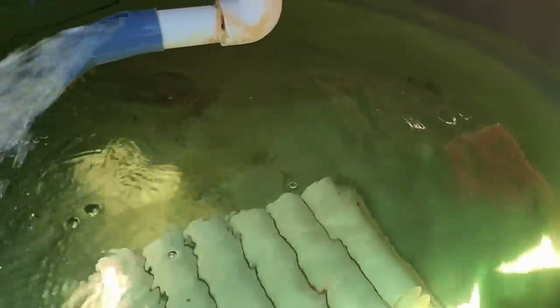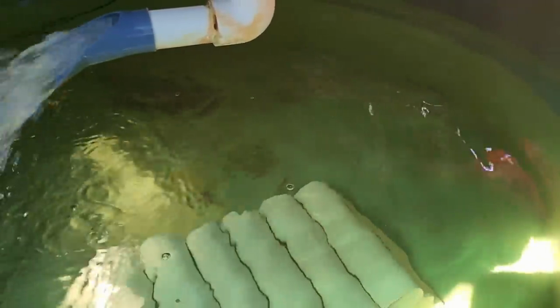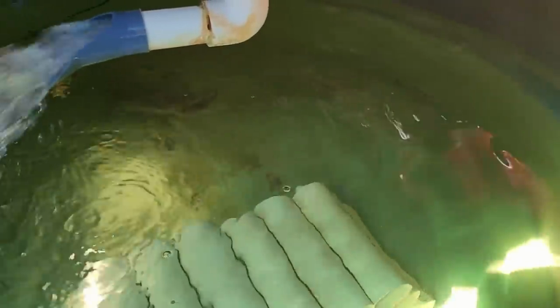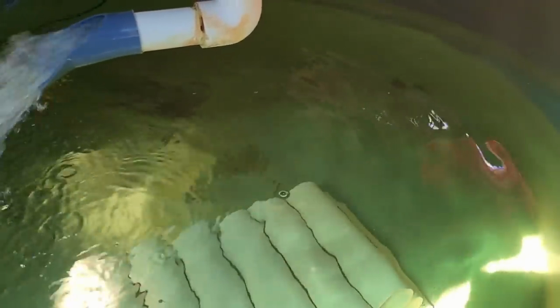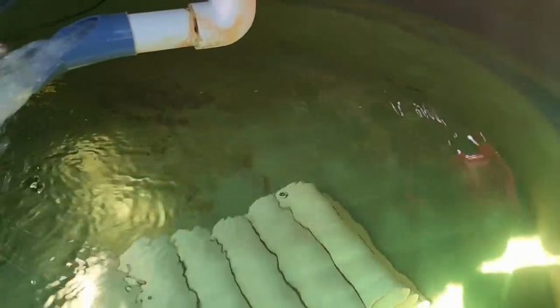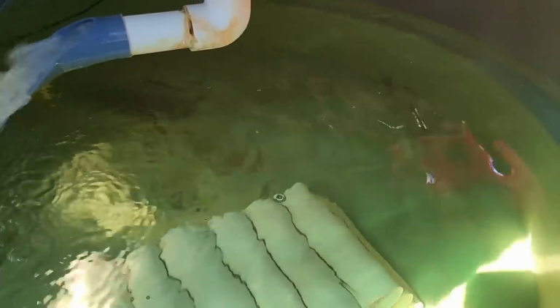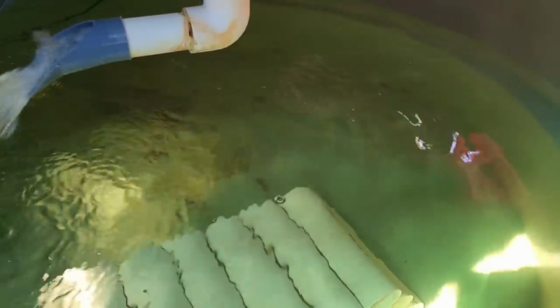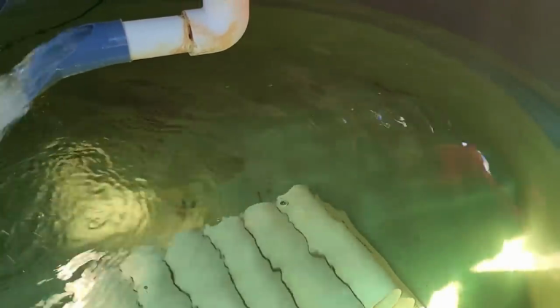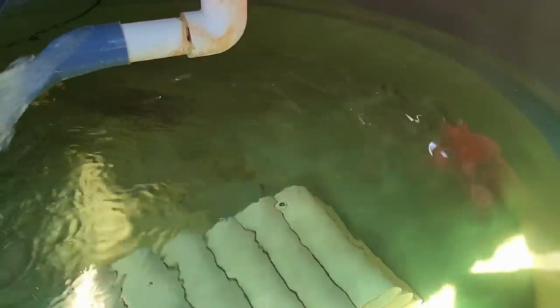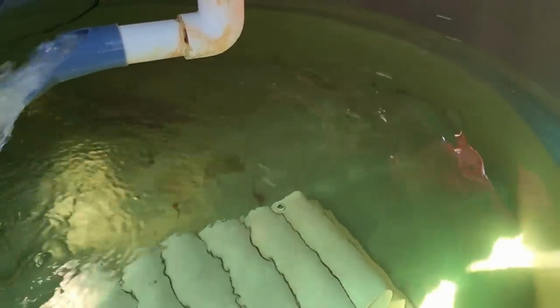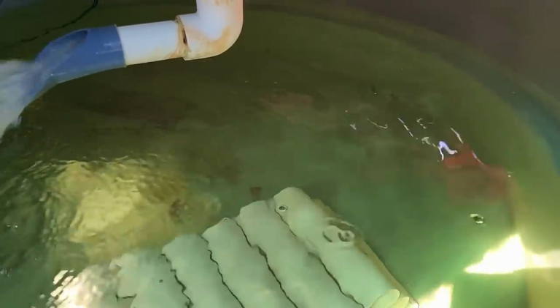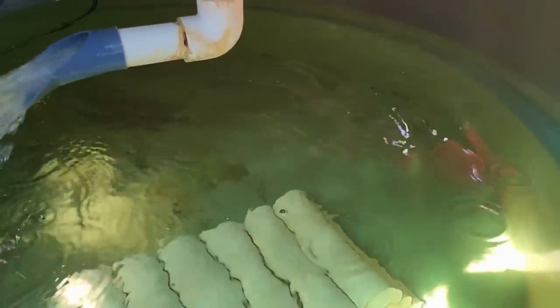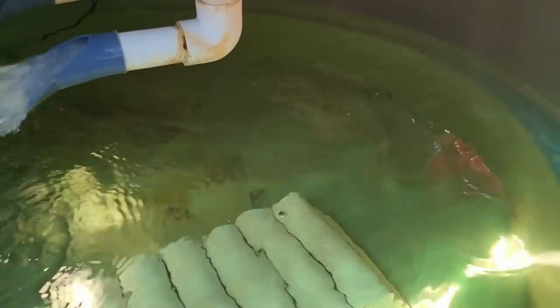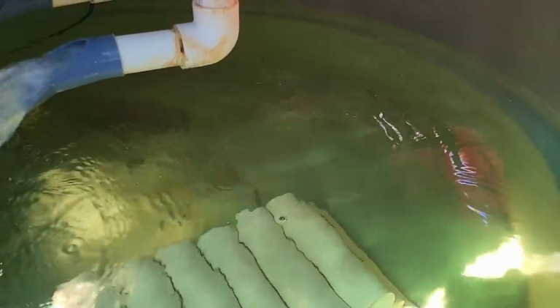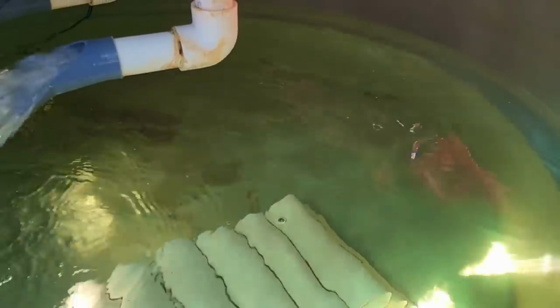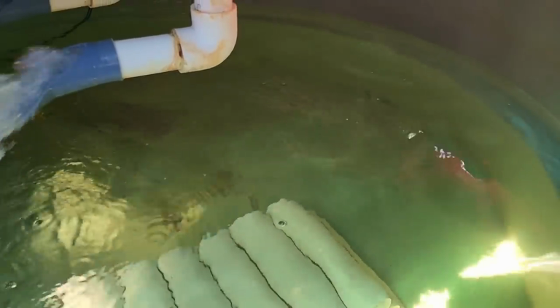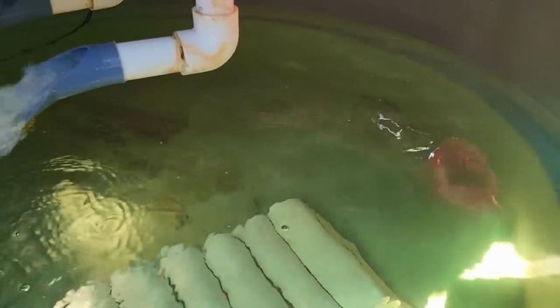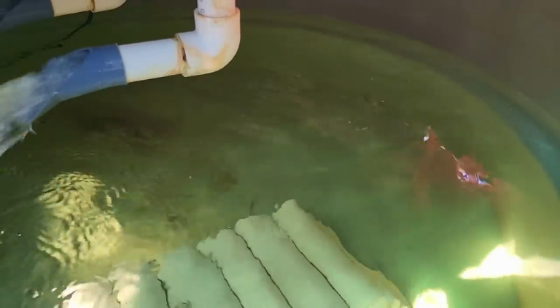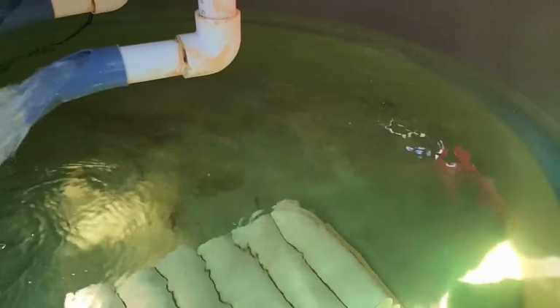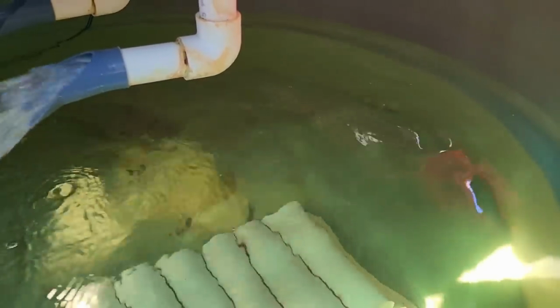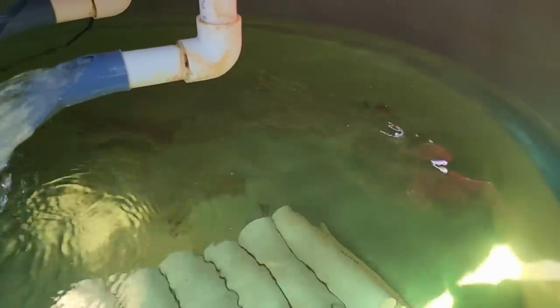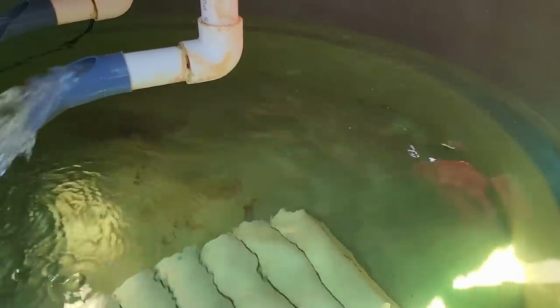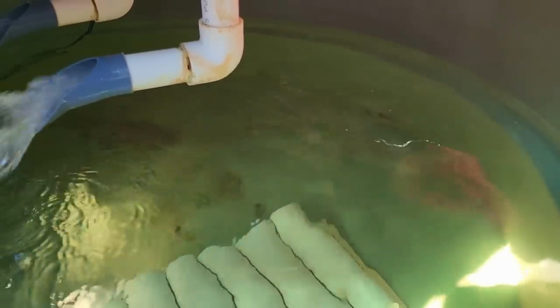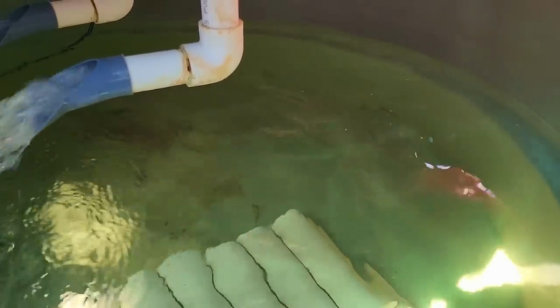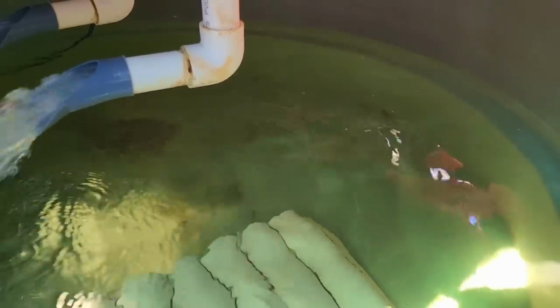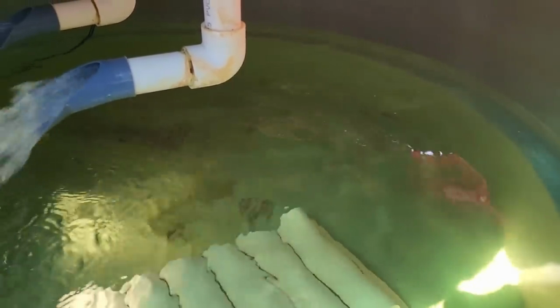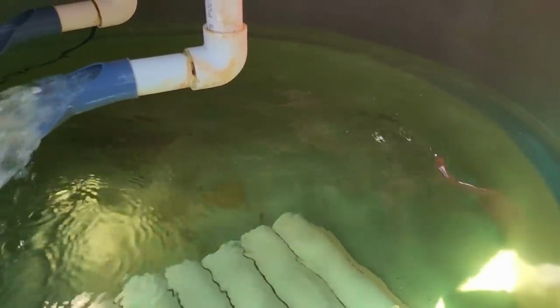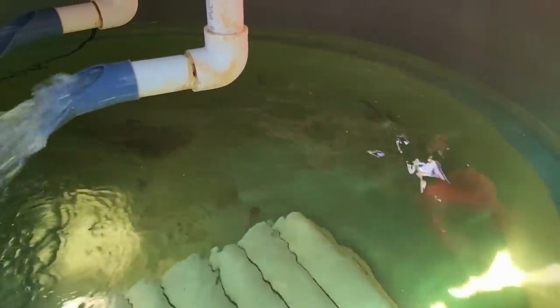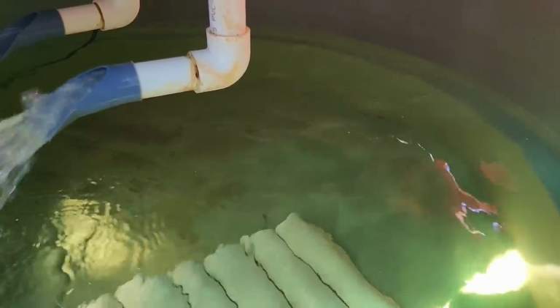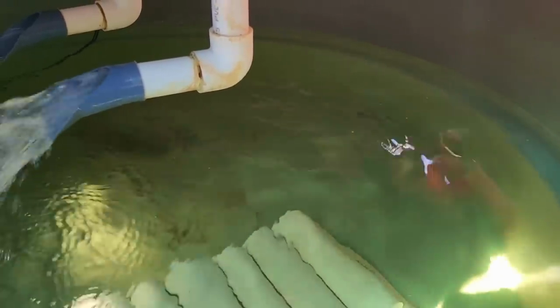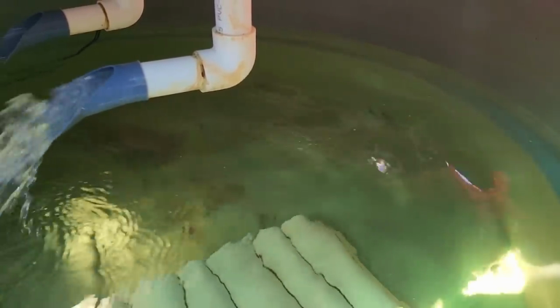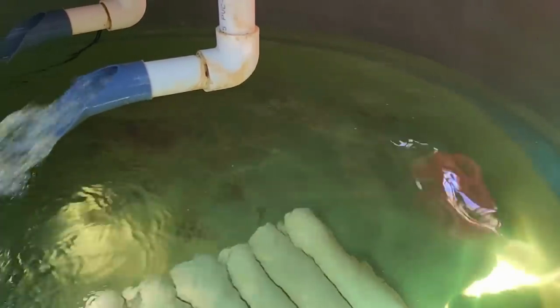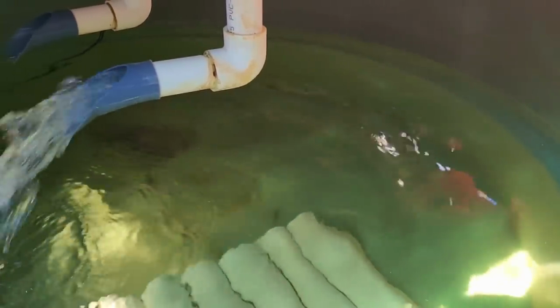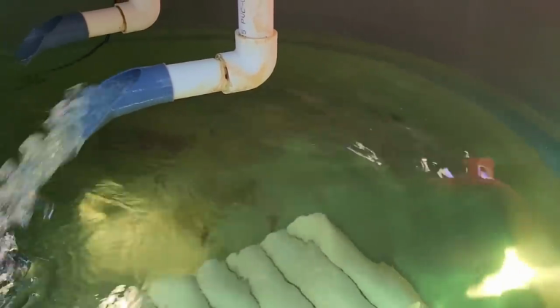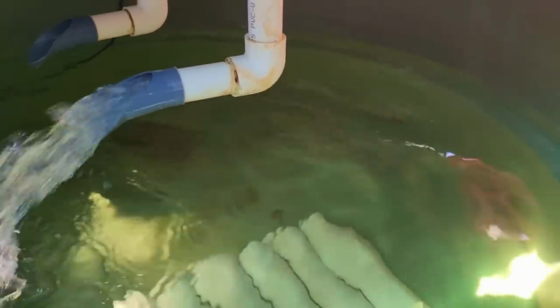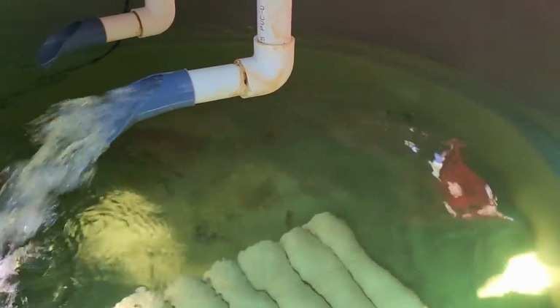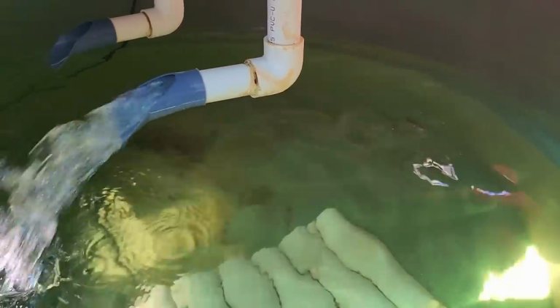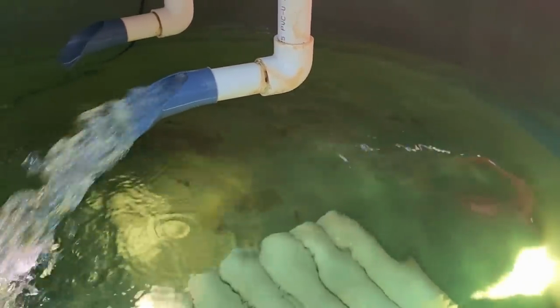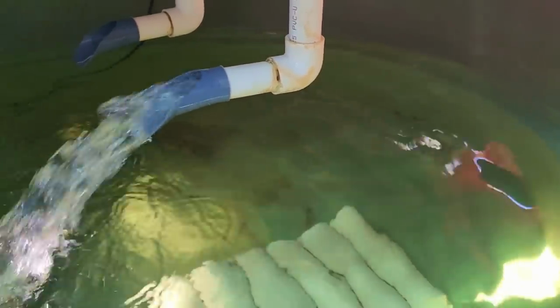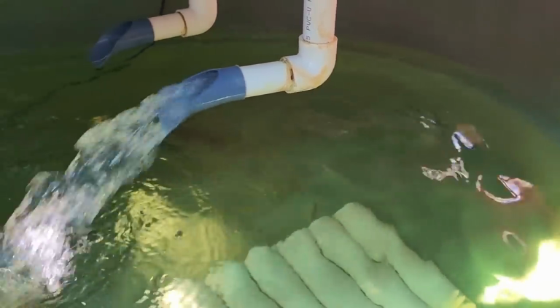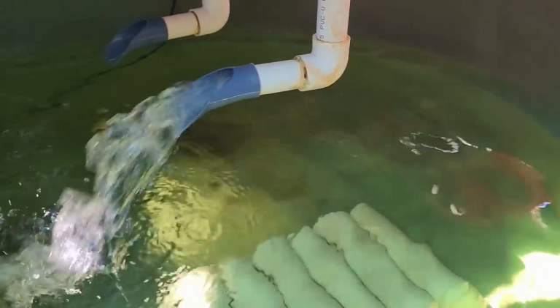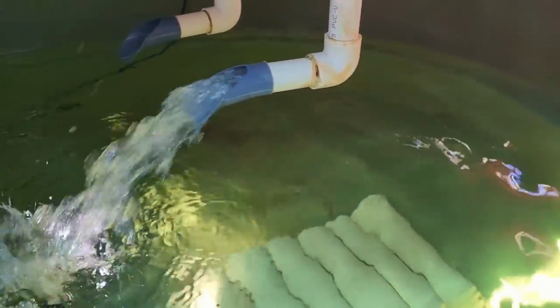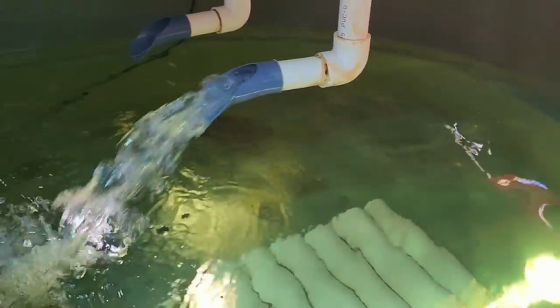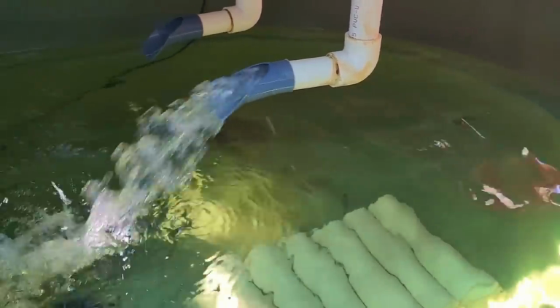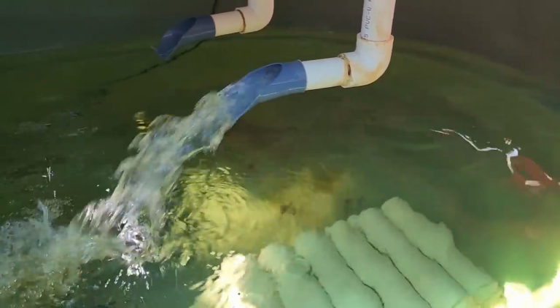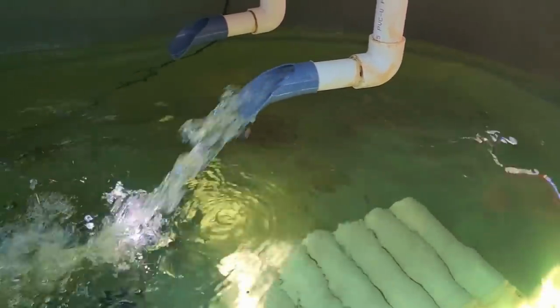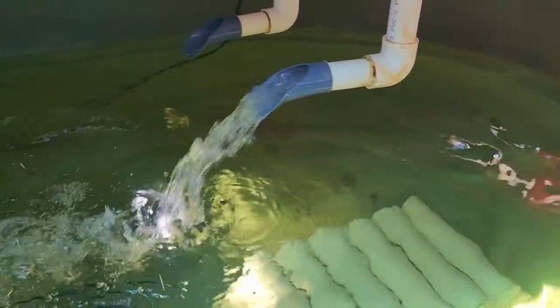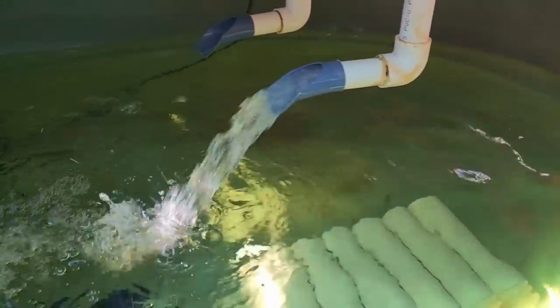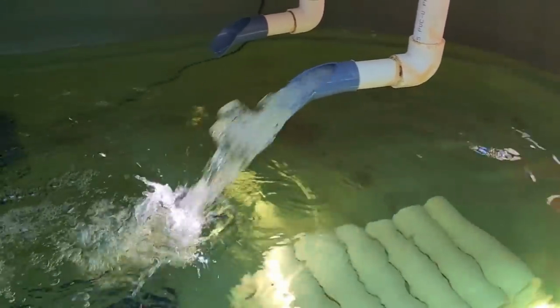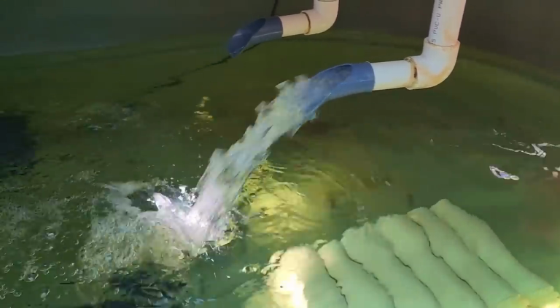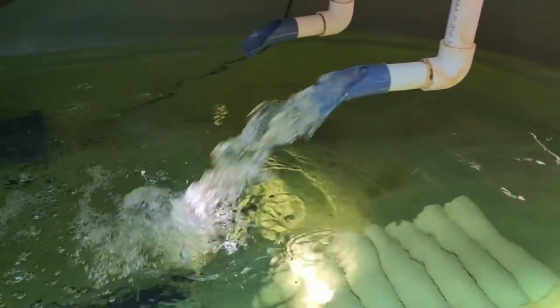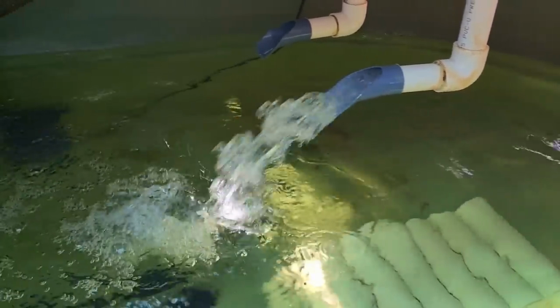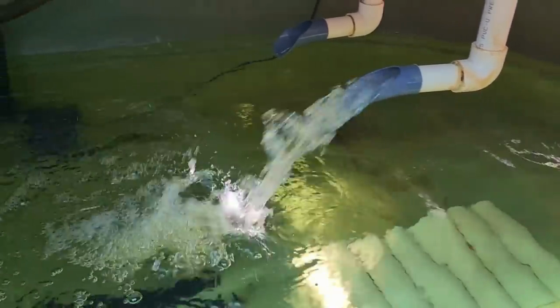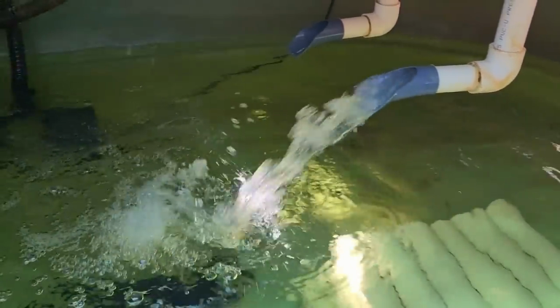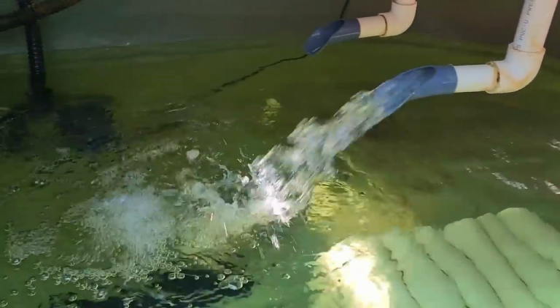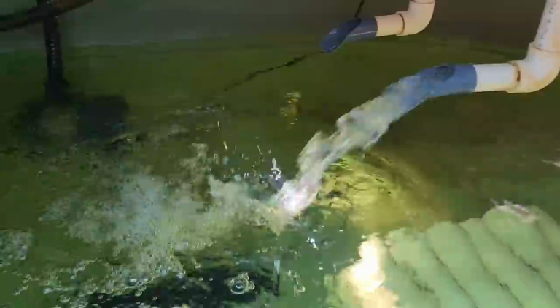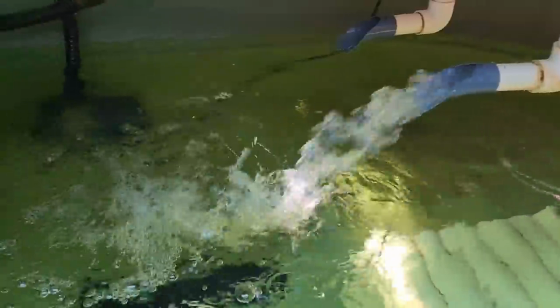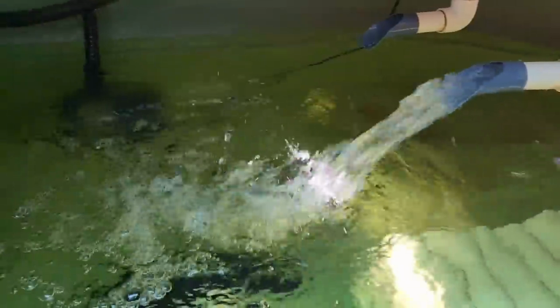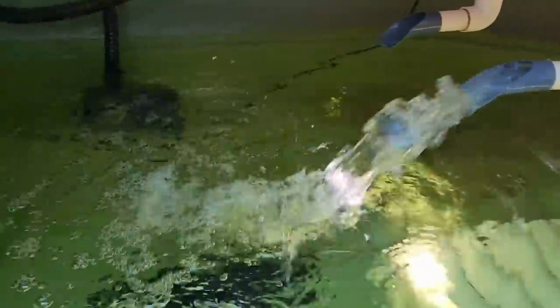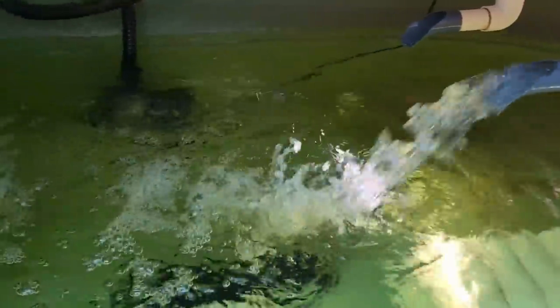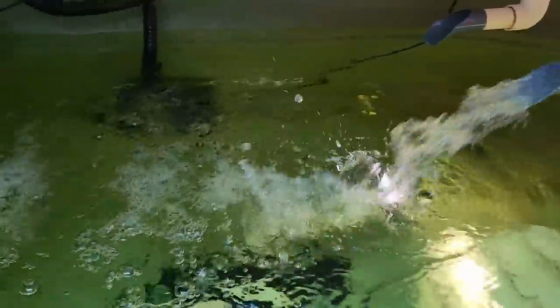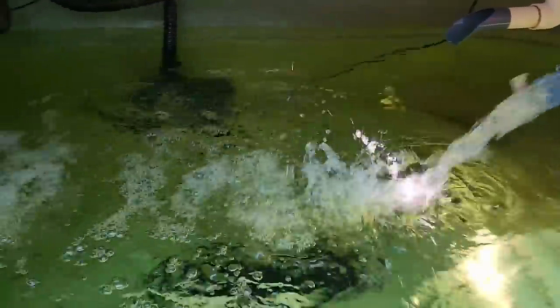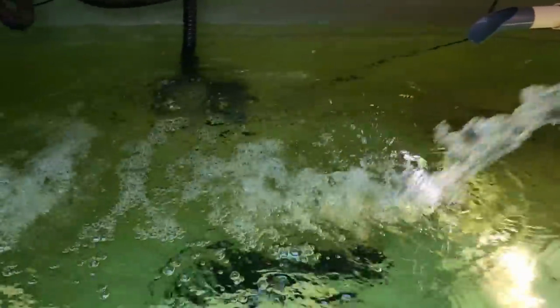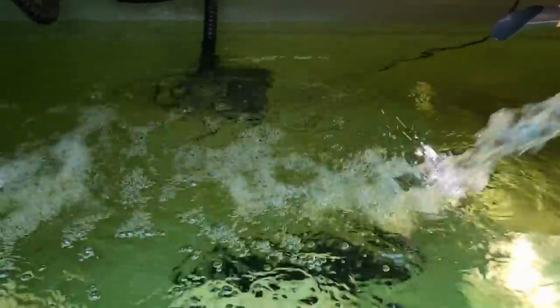There are a couple swimming around over there. They are just fingerlings, so it's going to take a while for these guys to grow out.